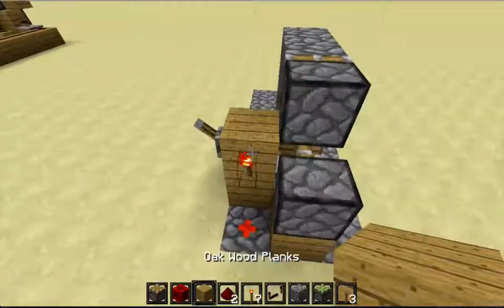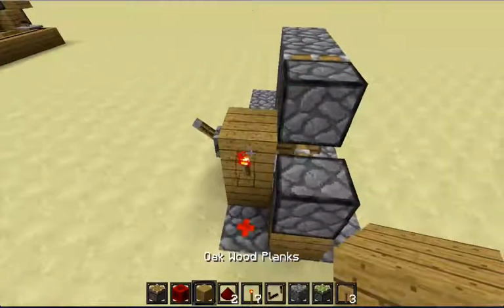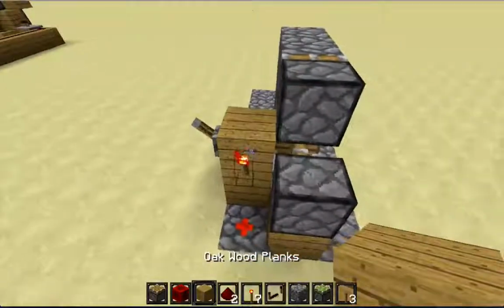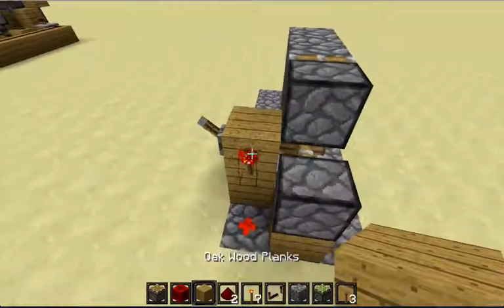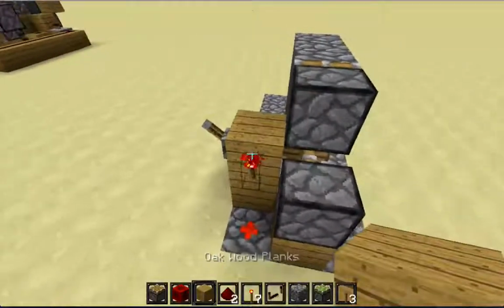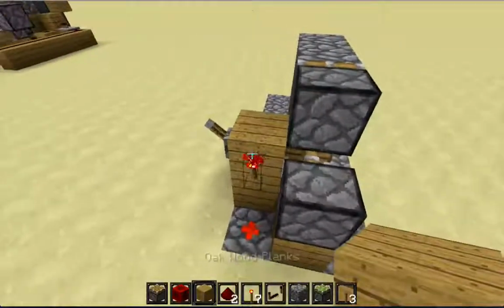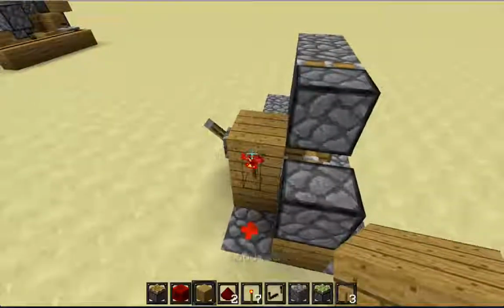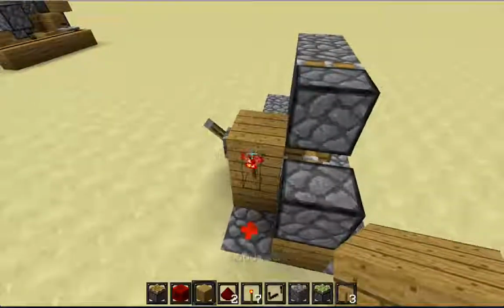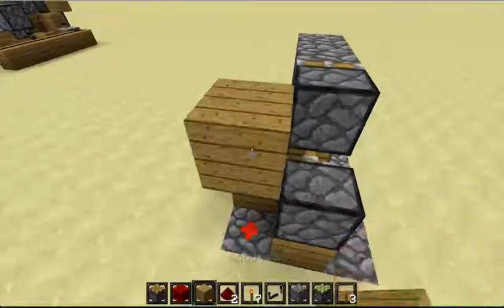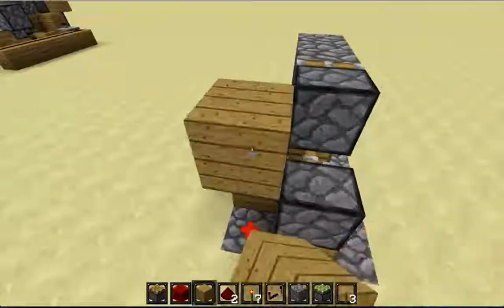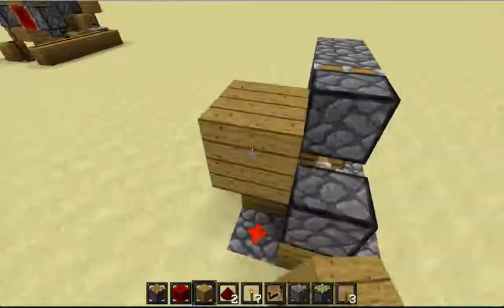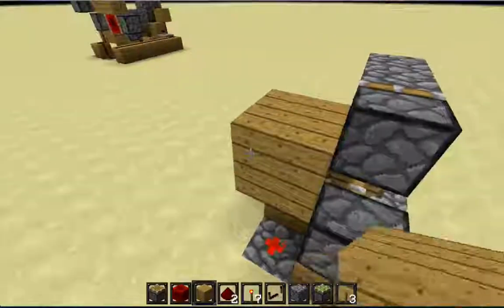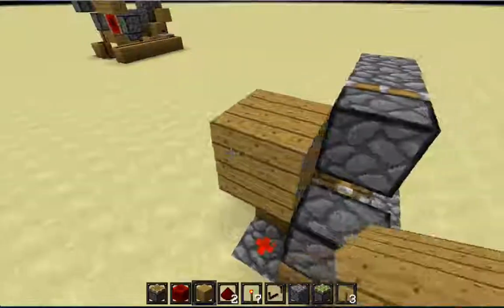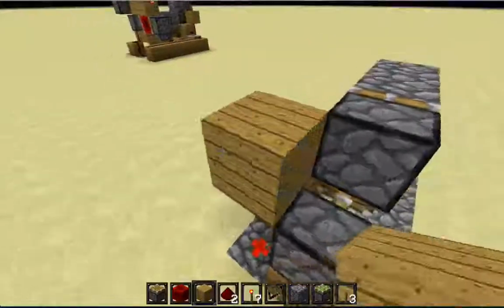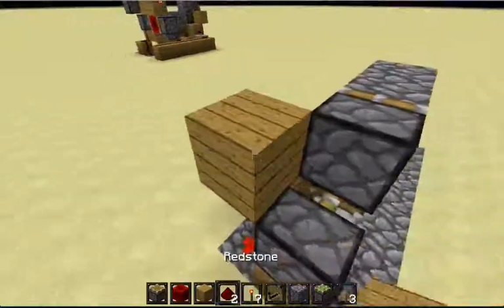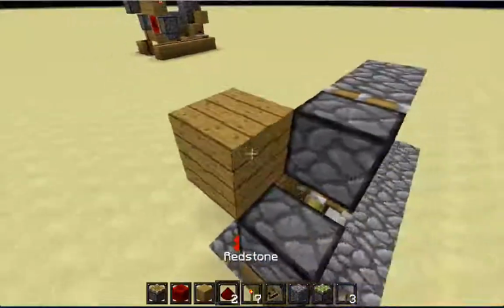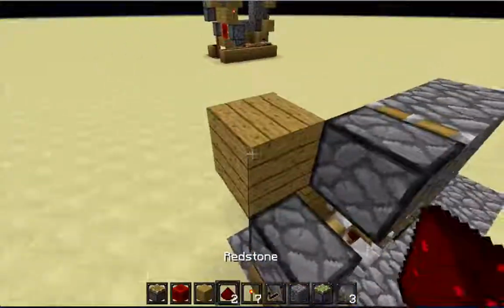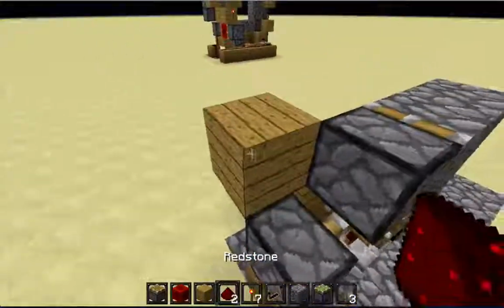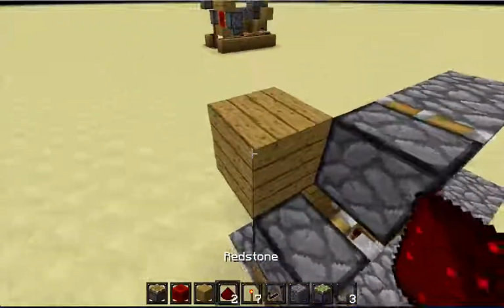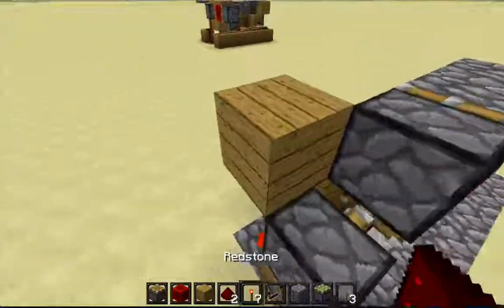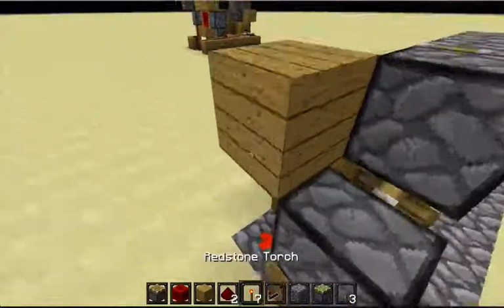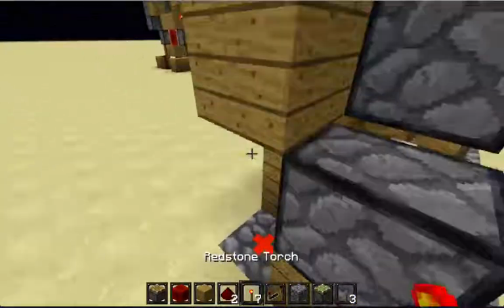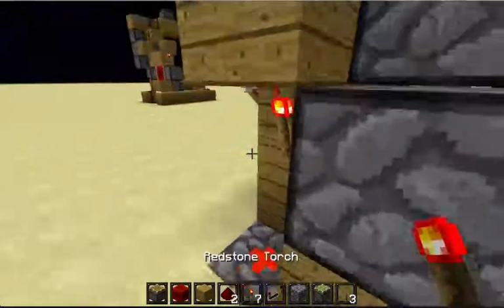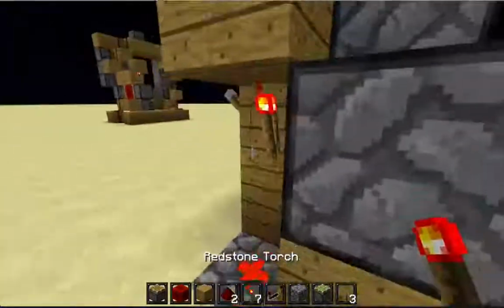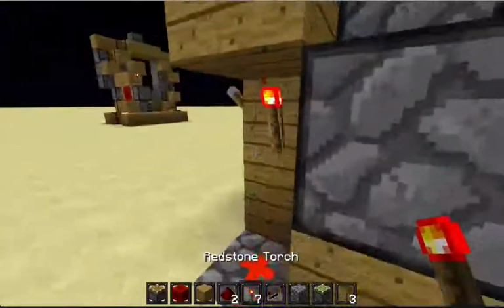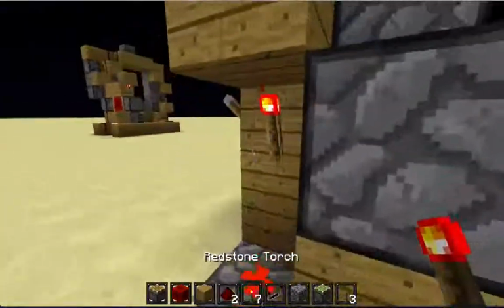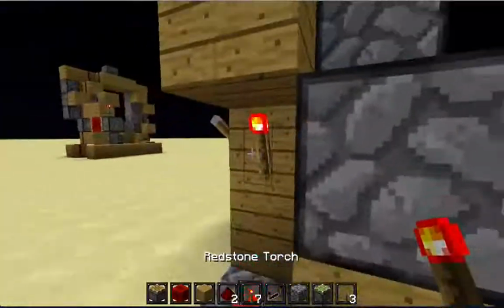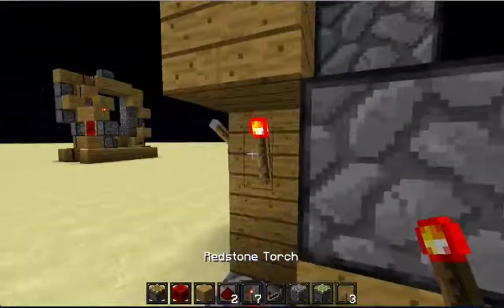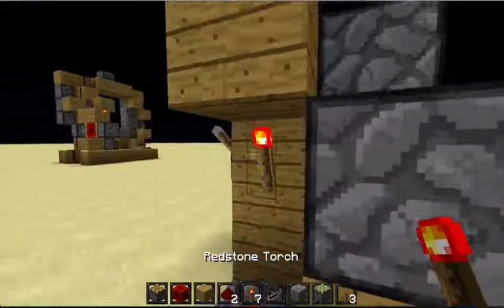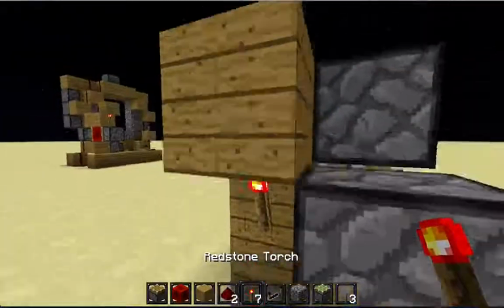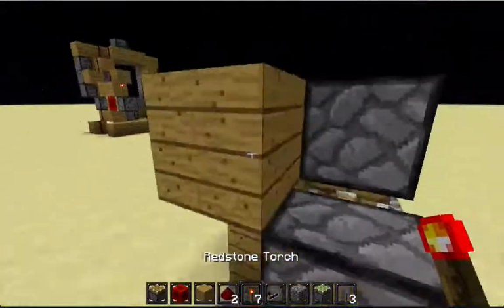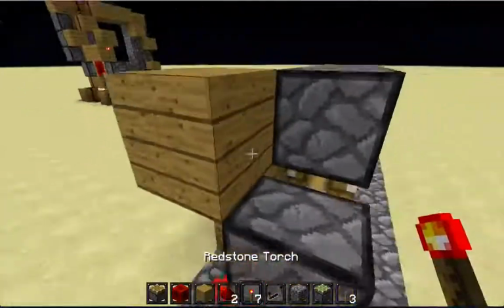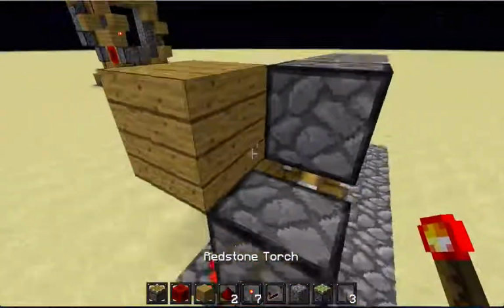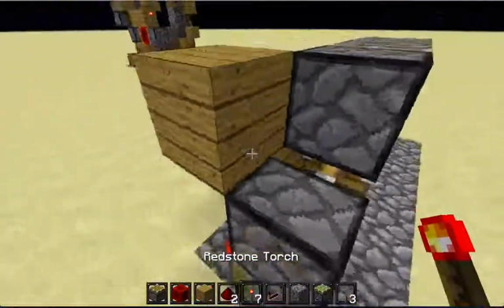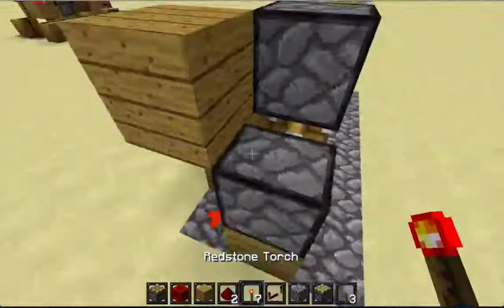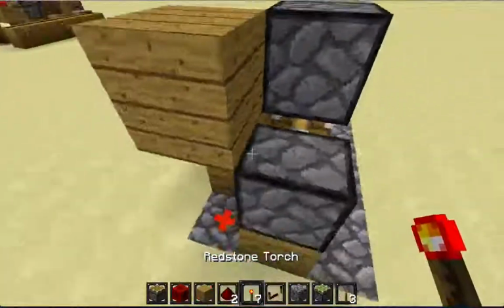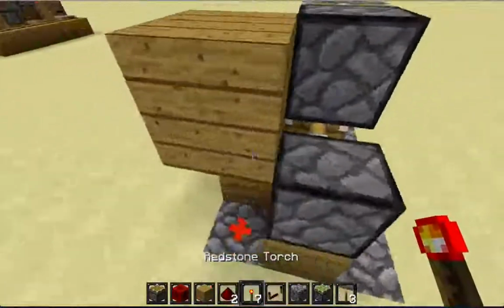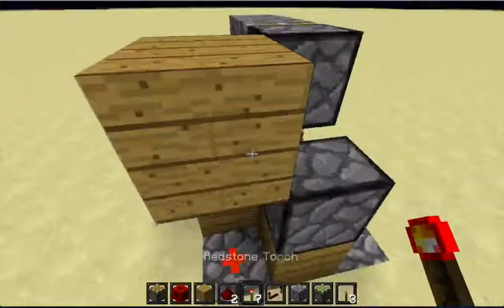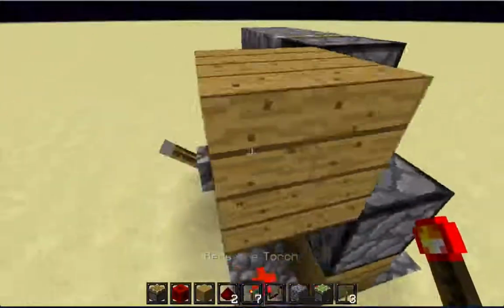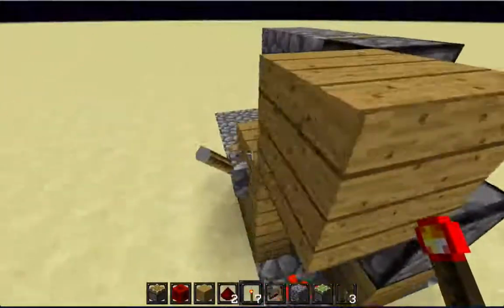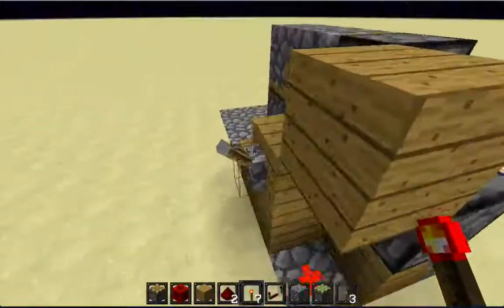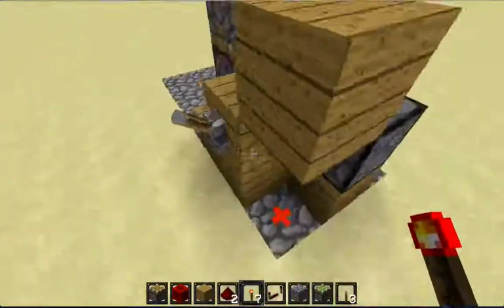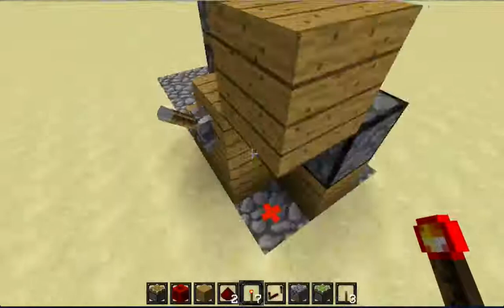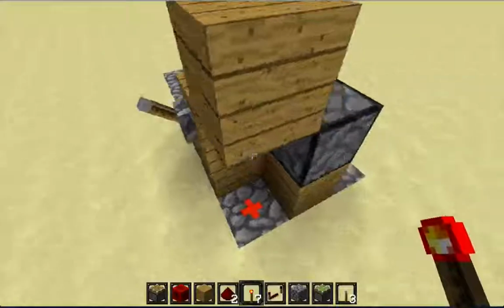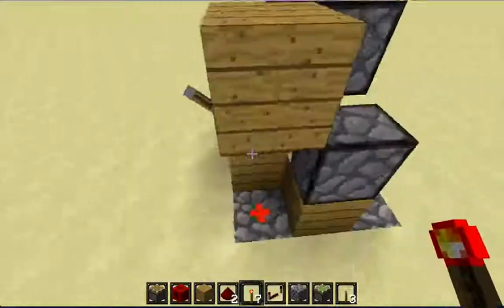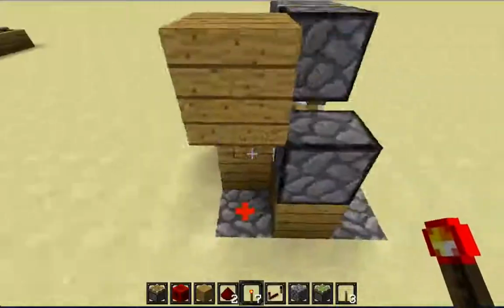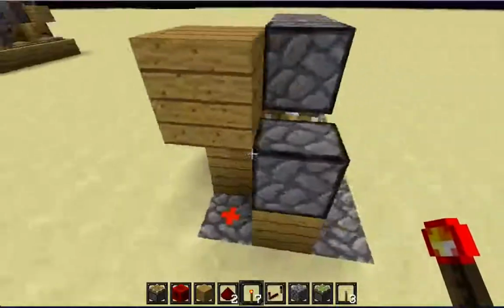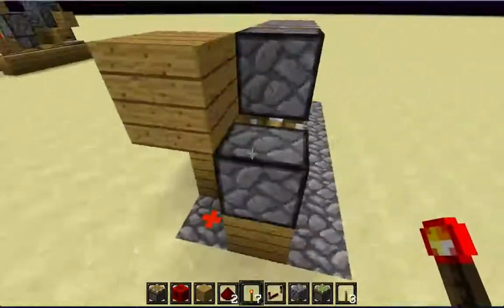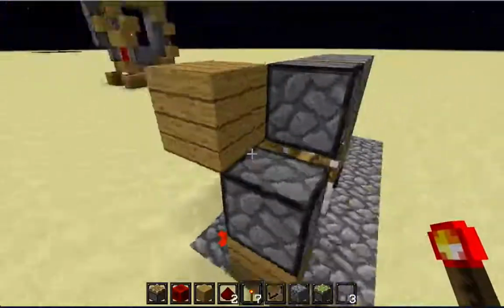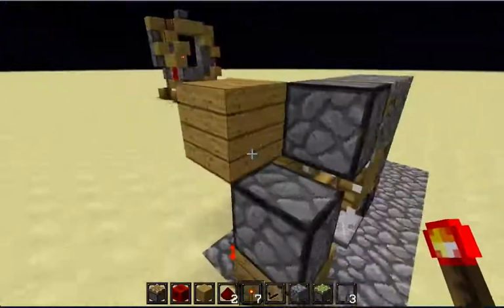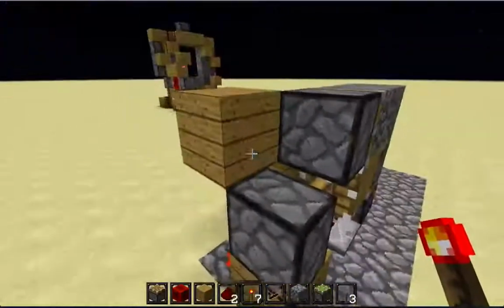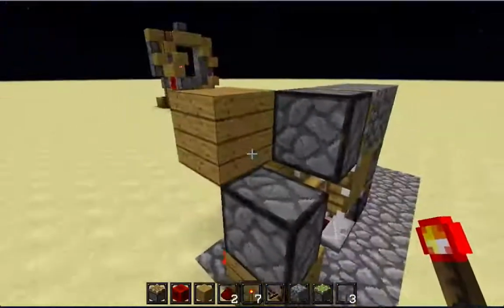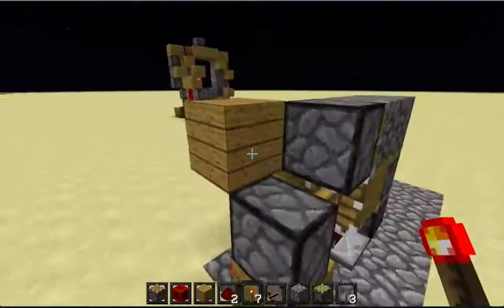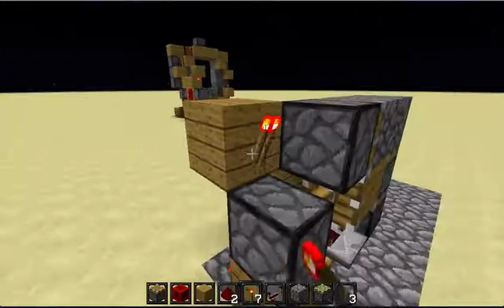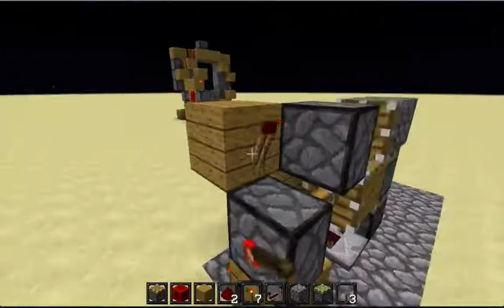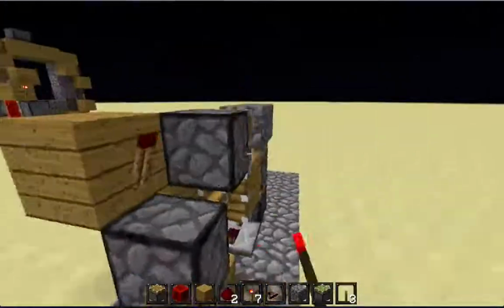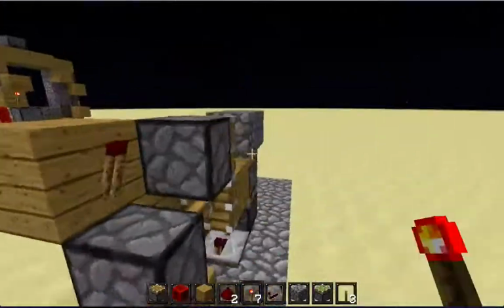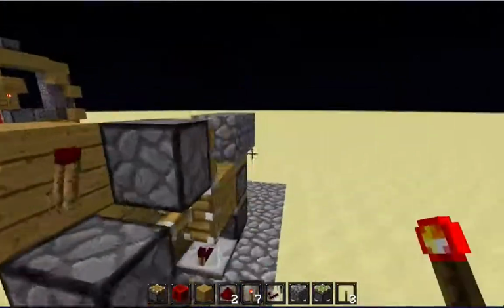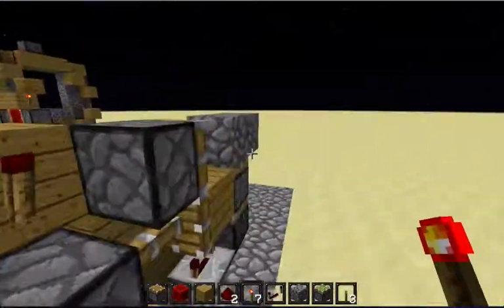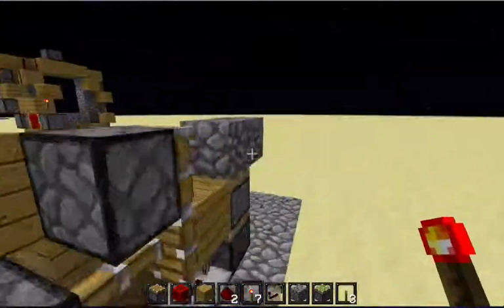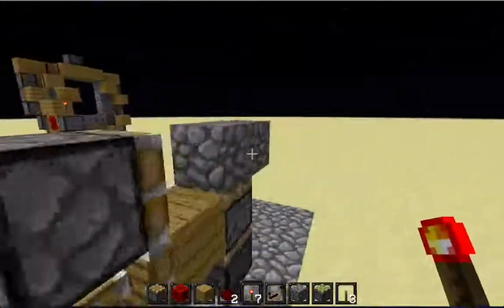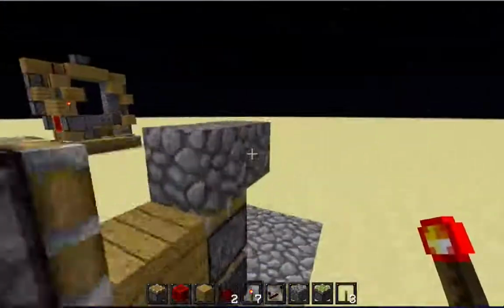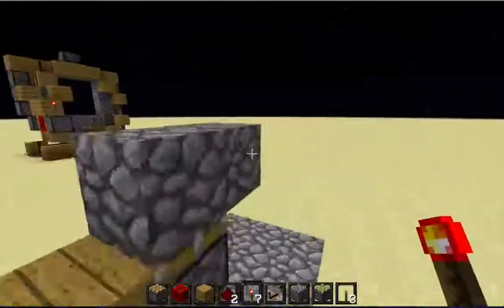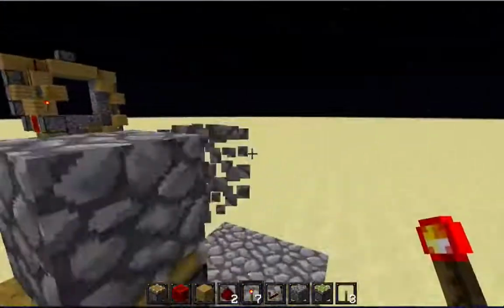Put a building block on top of this redstone torch next to the lever. Put another one — it will pulse quickly.